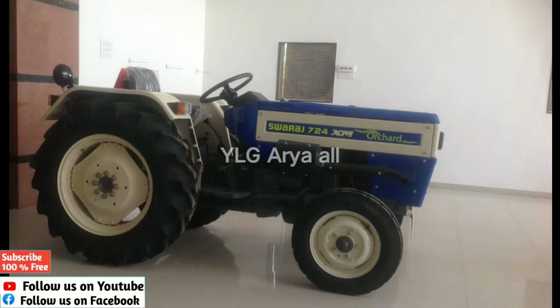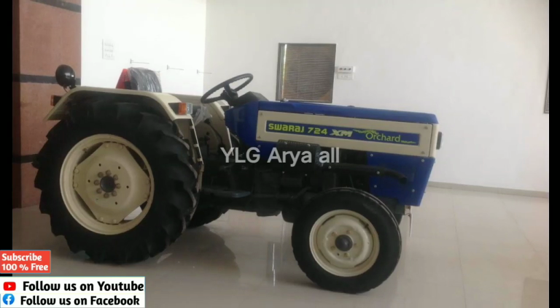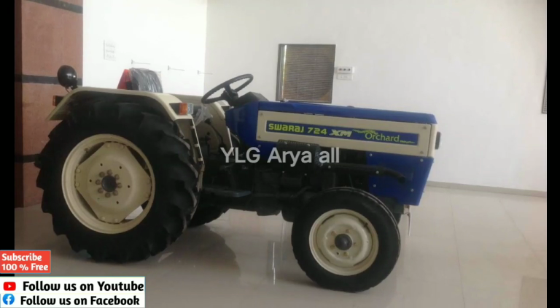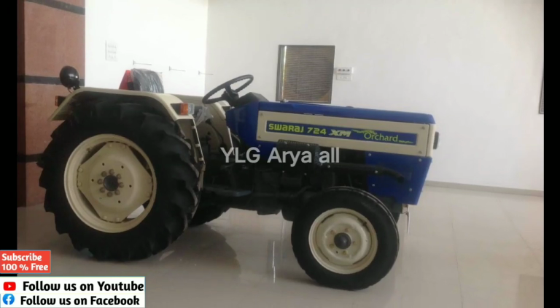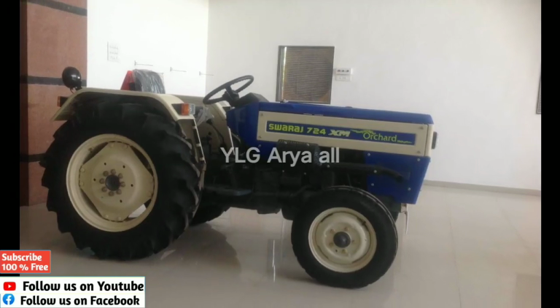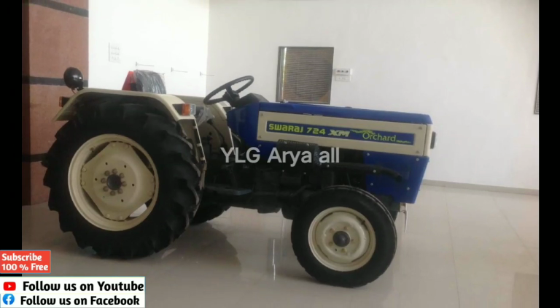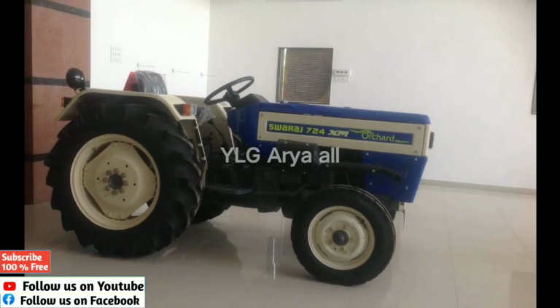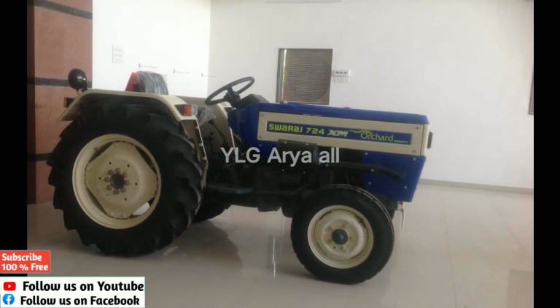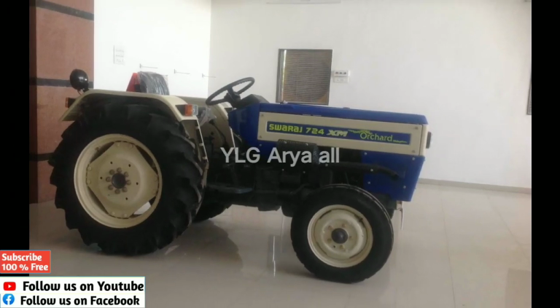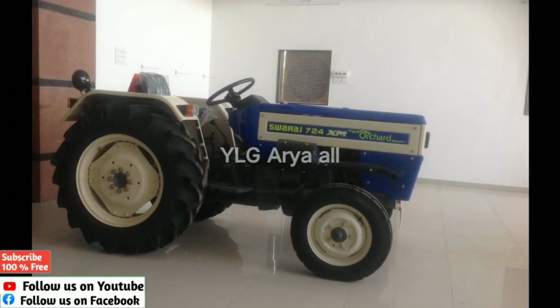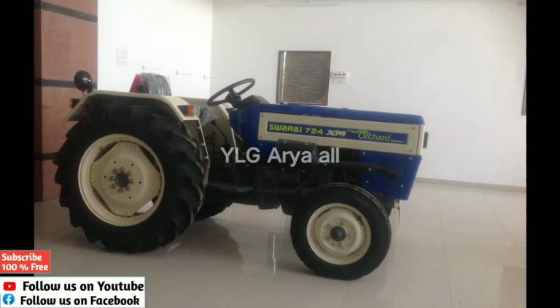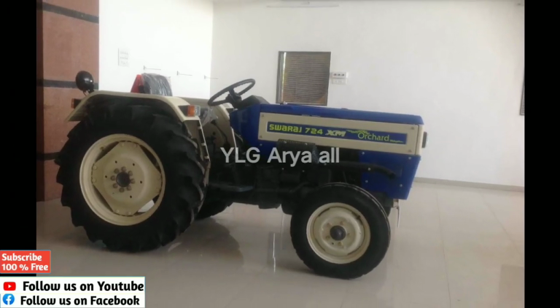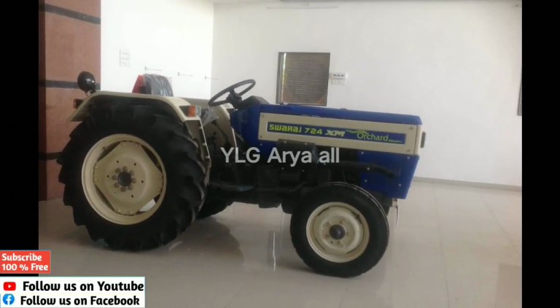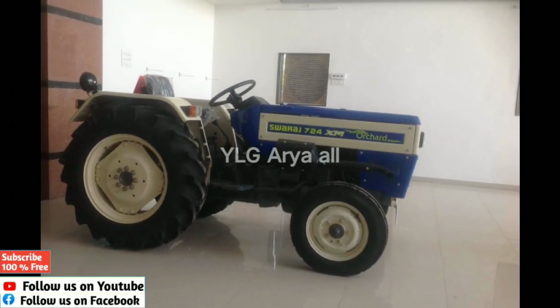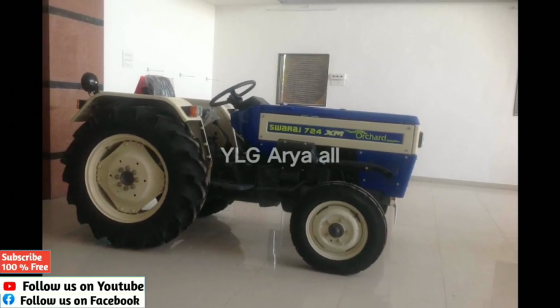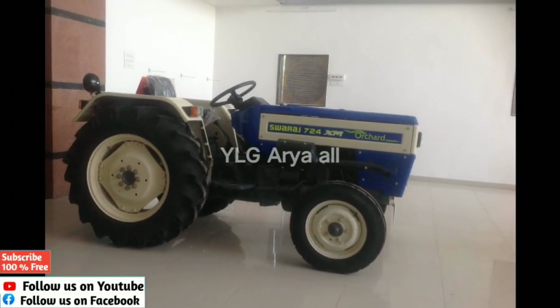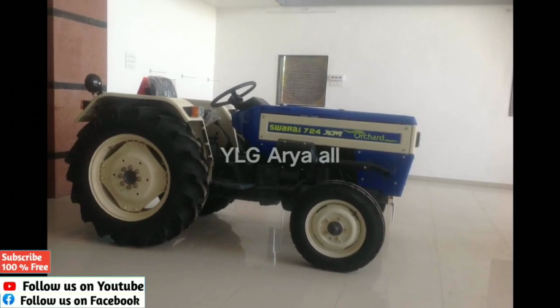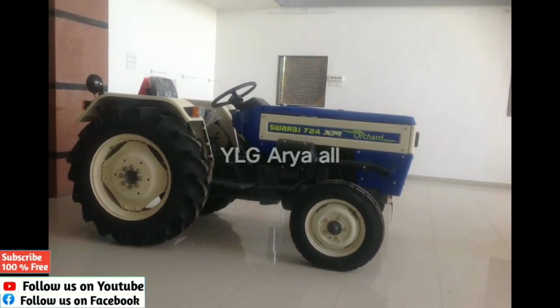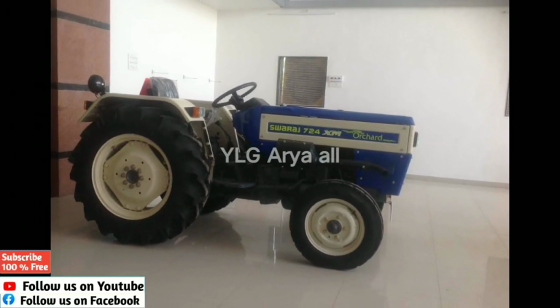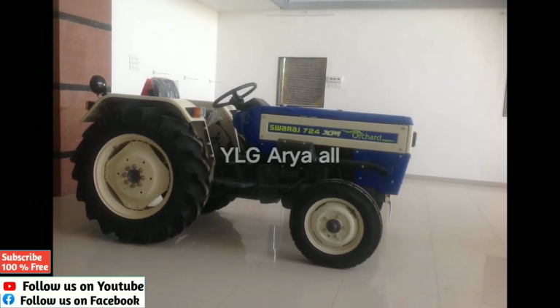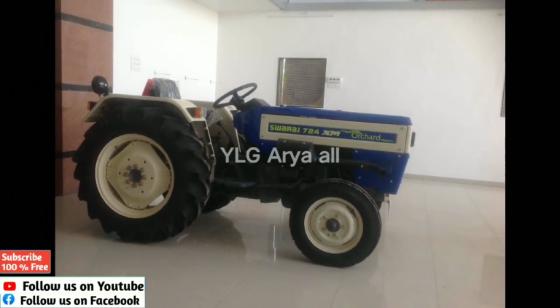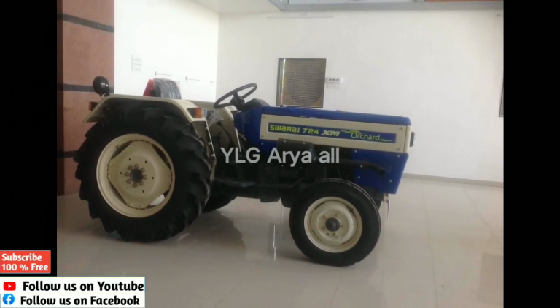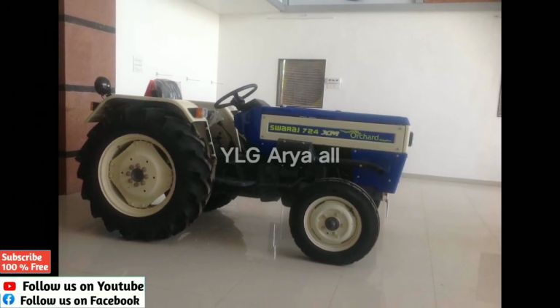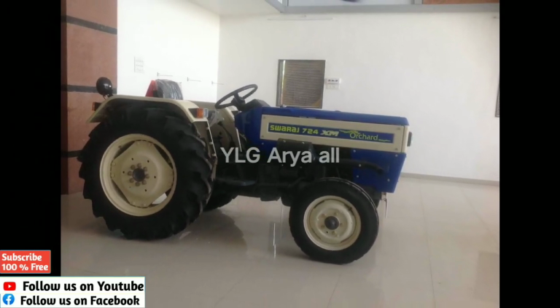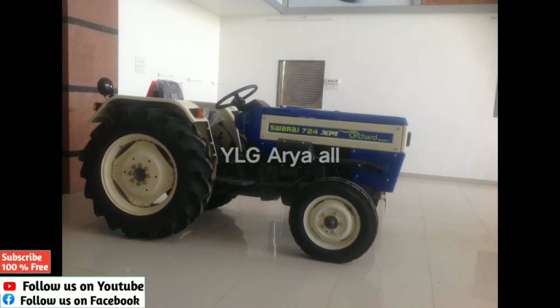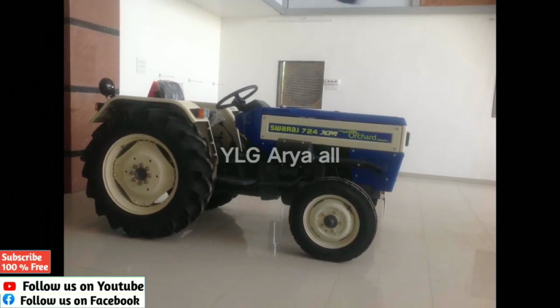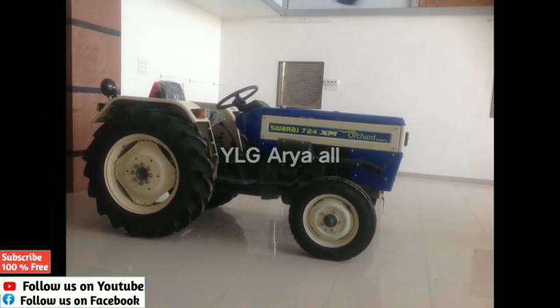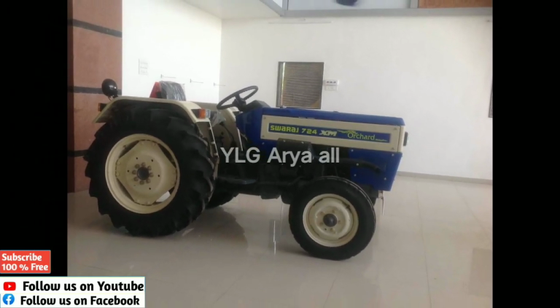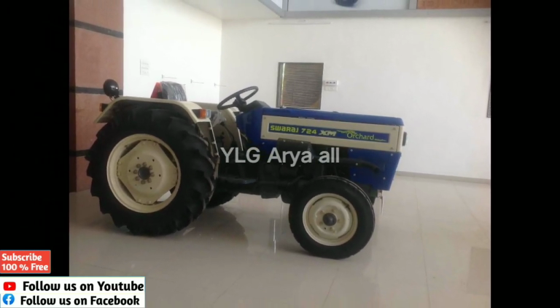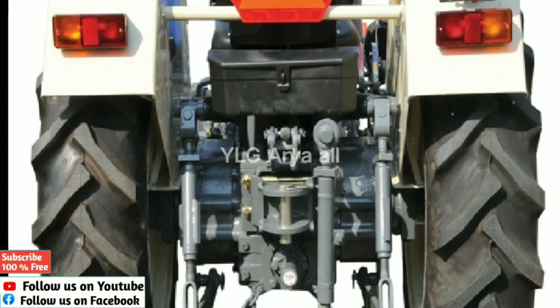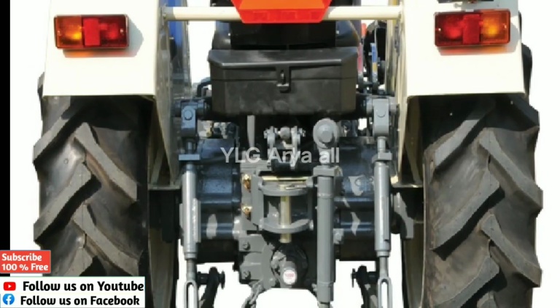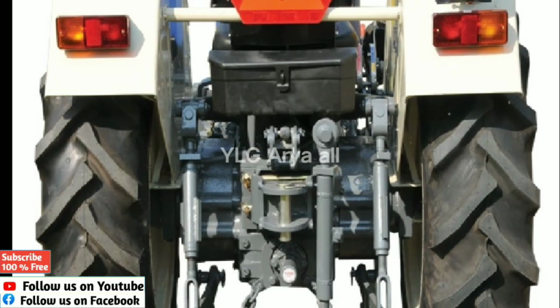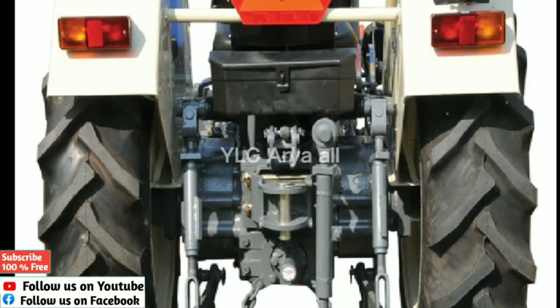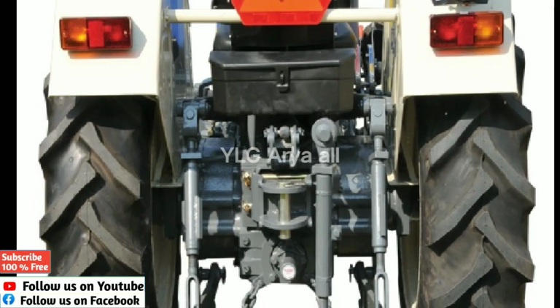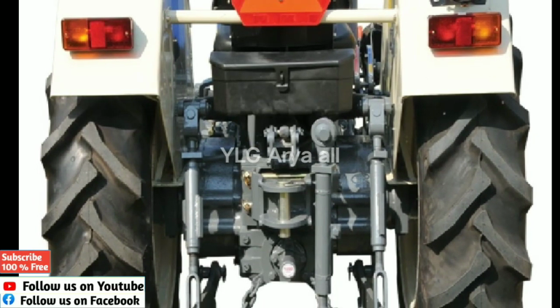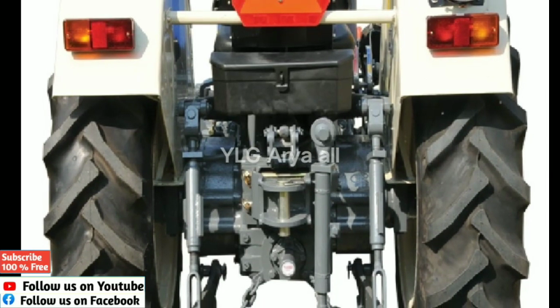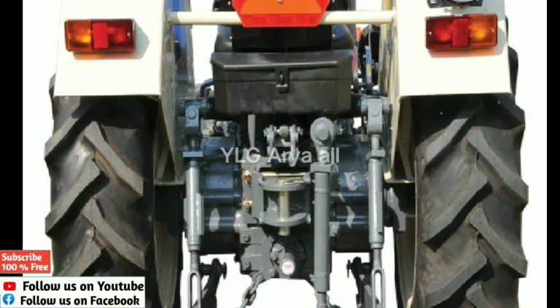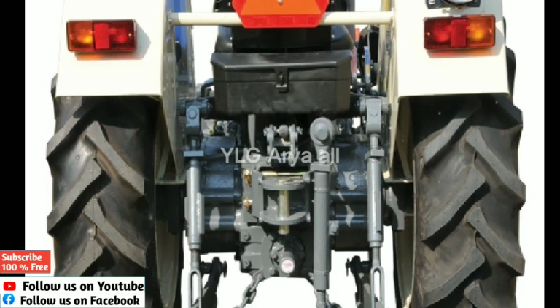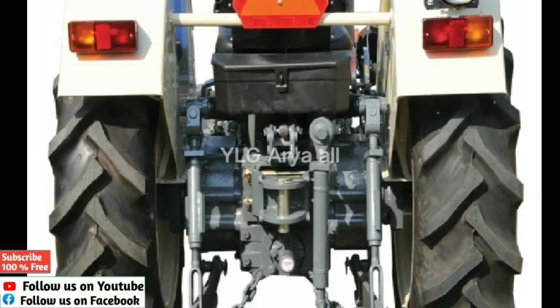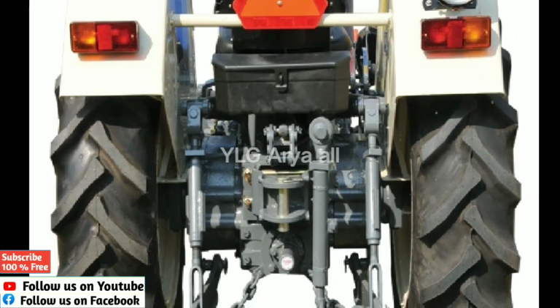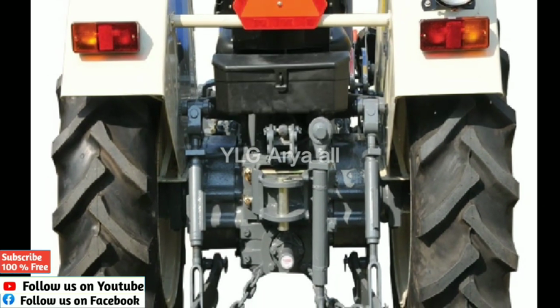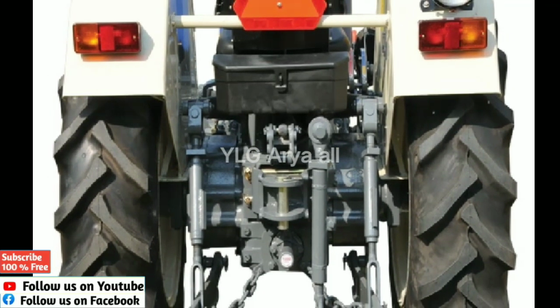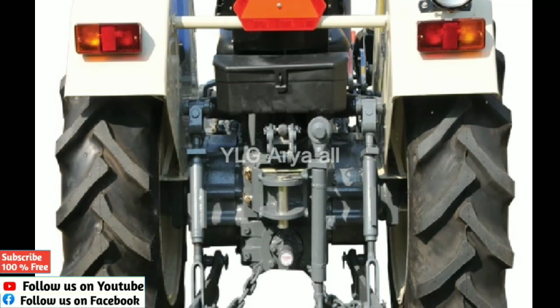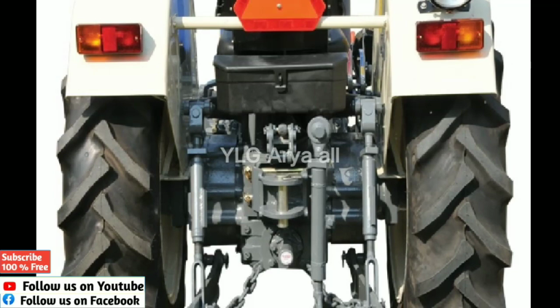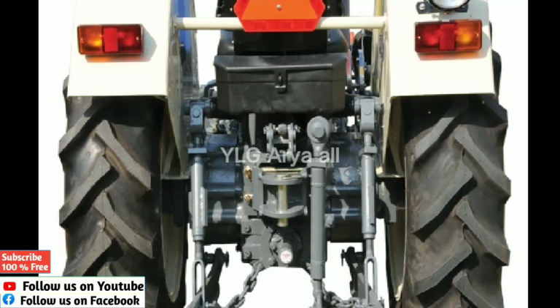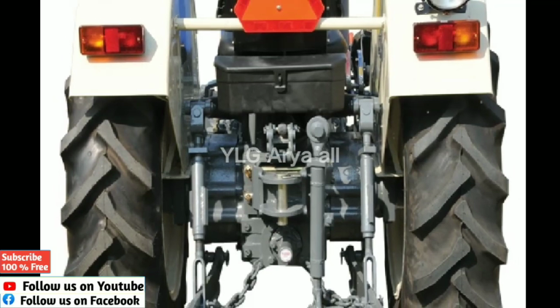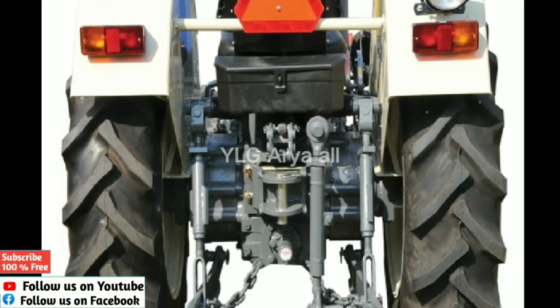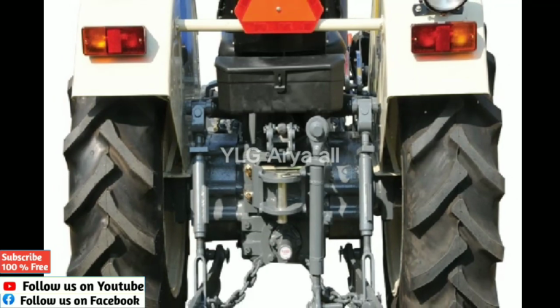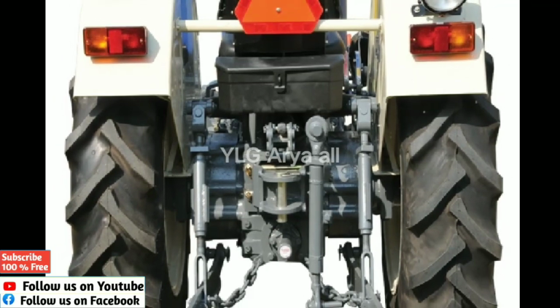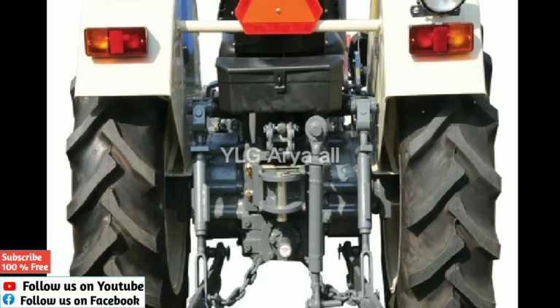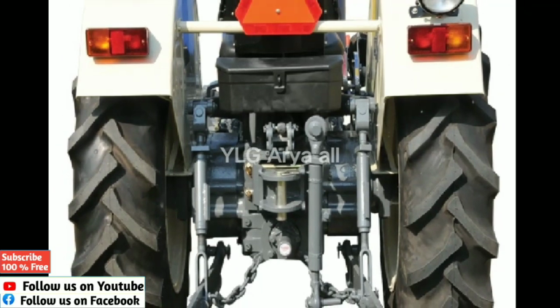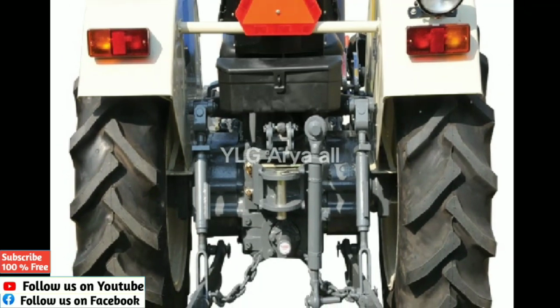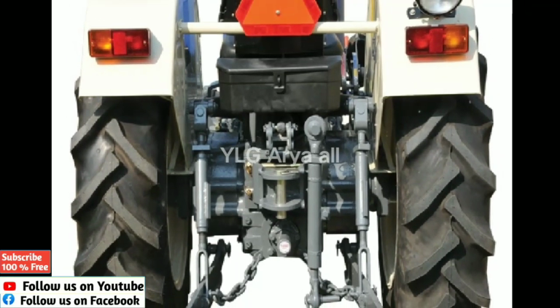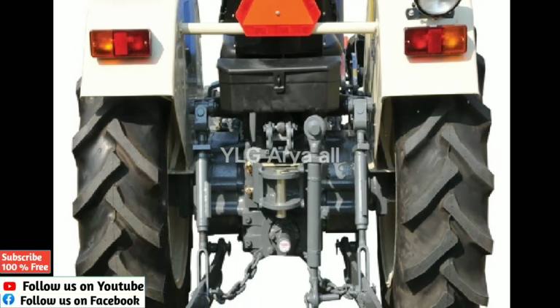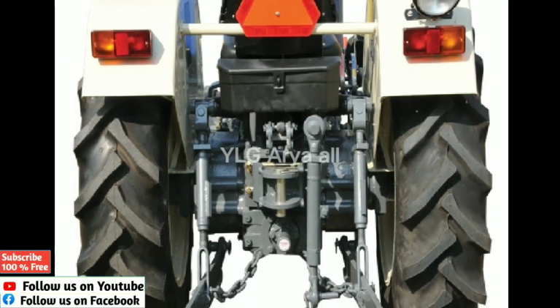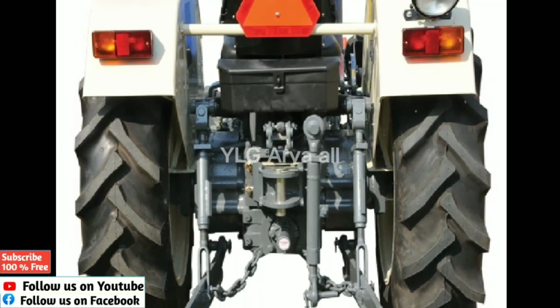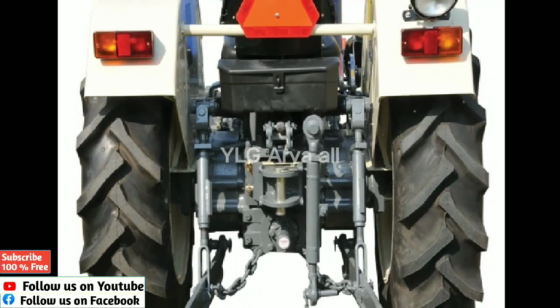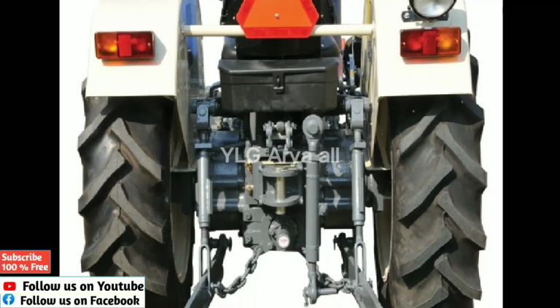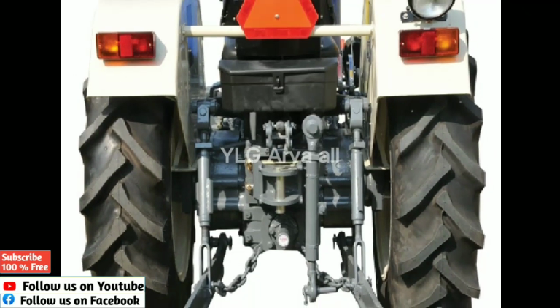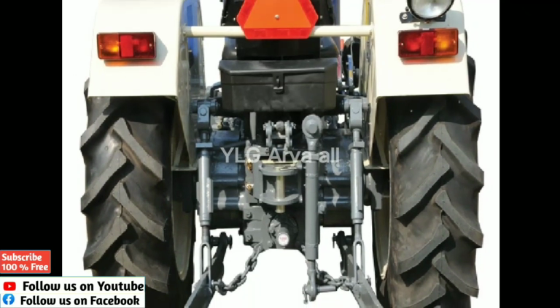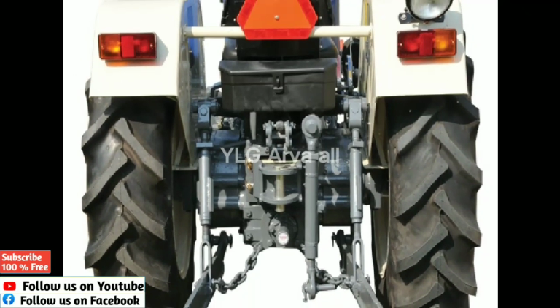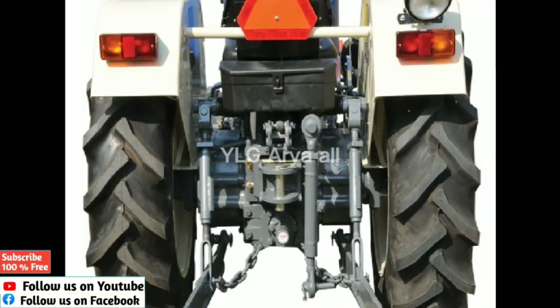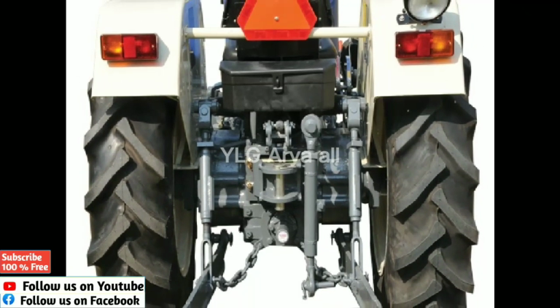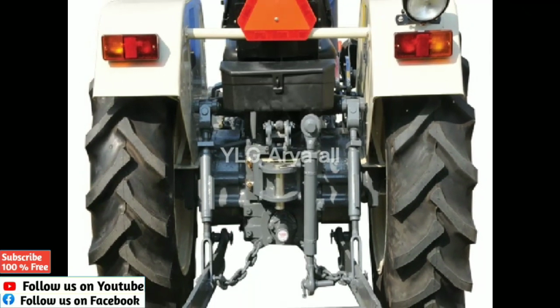This tractor features brakes and comes with both mechanical steering and power steering as an option.